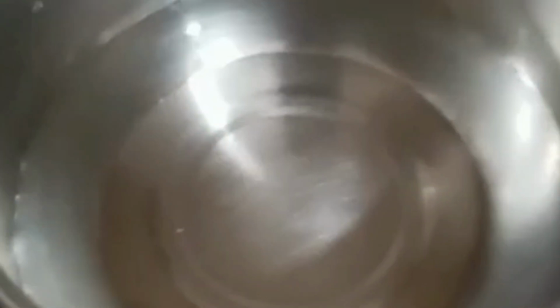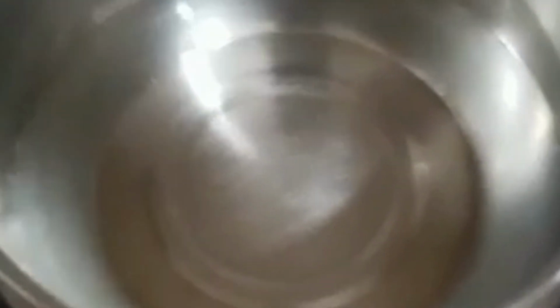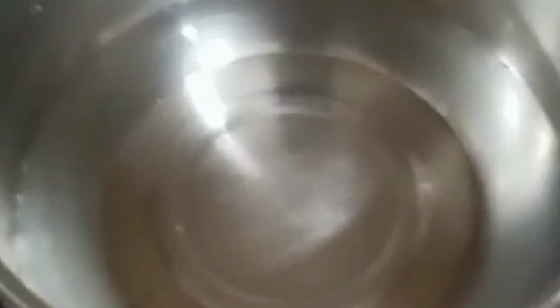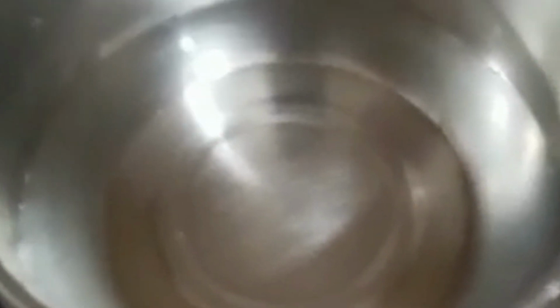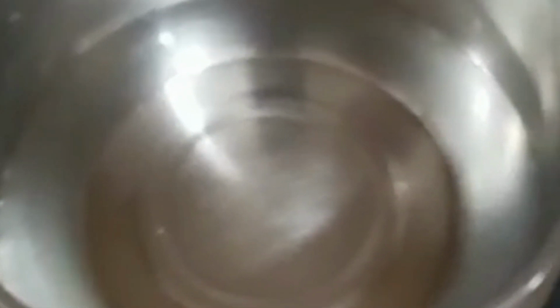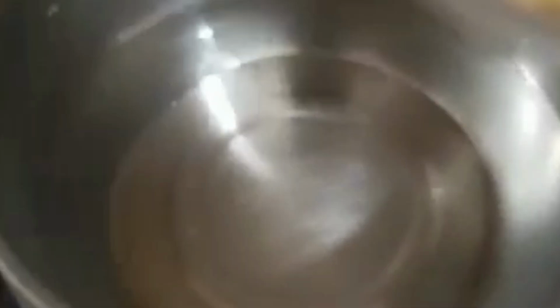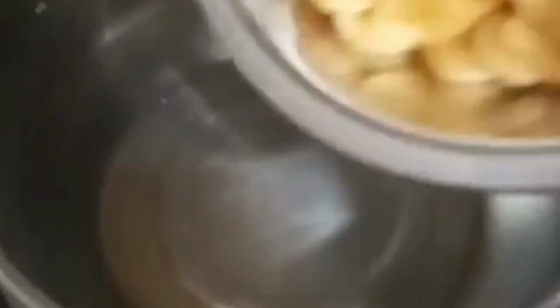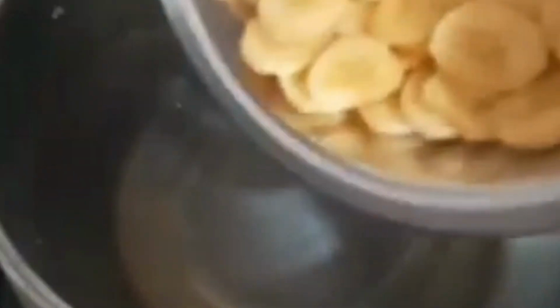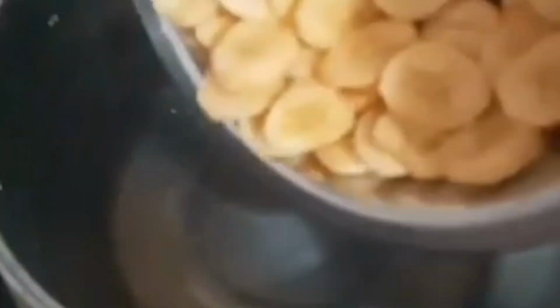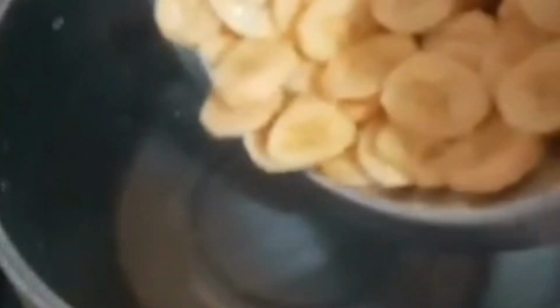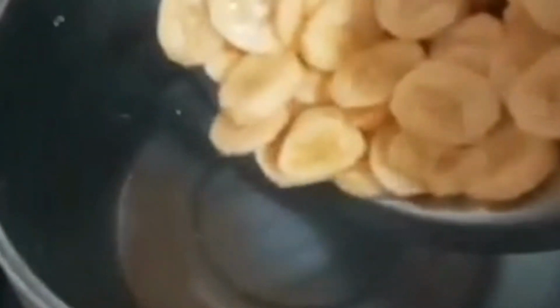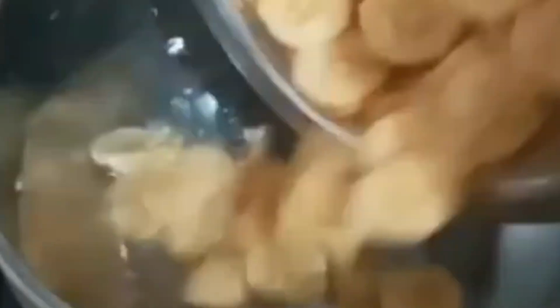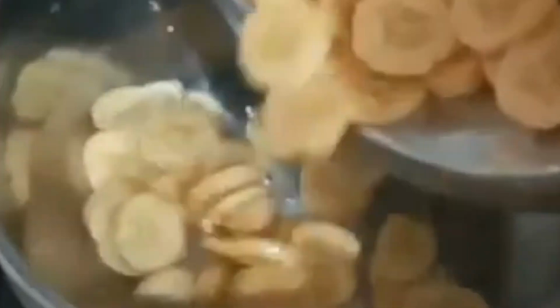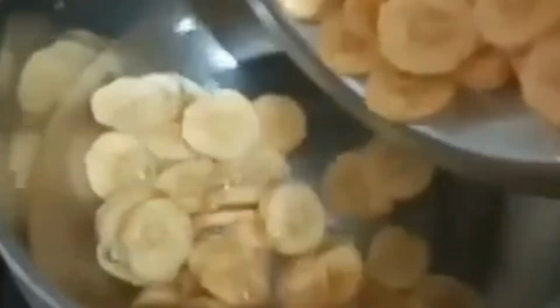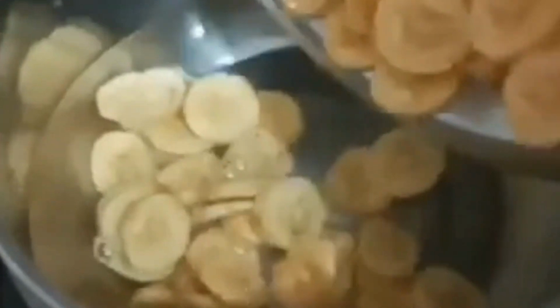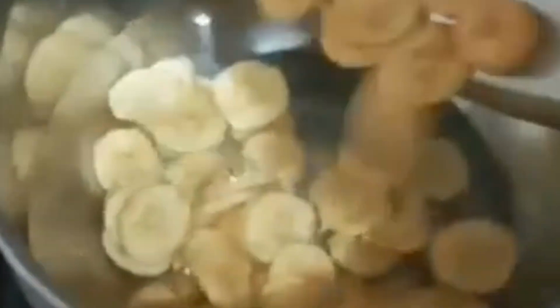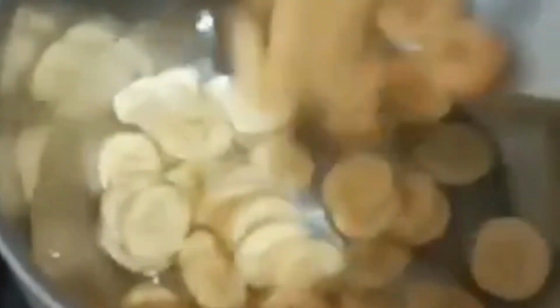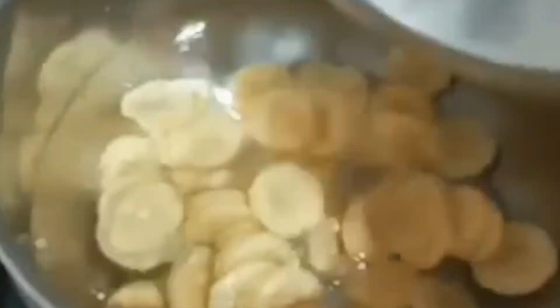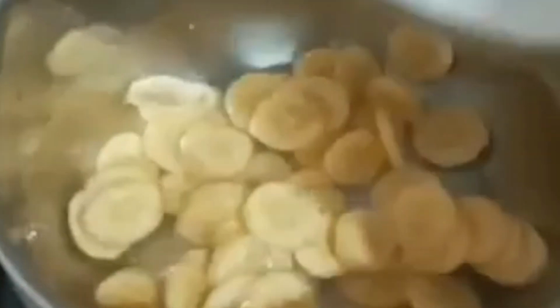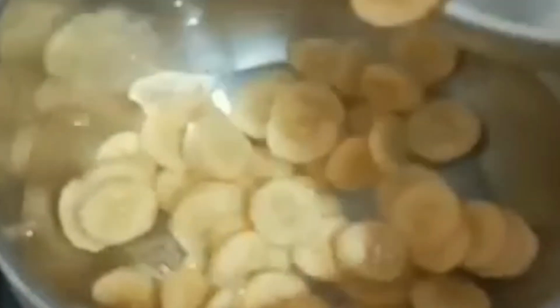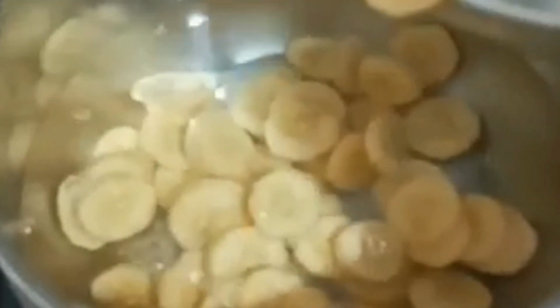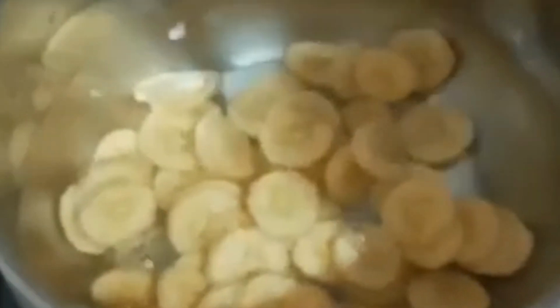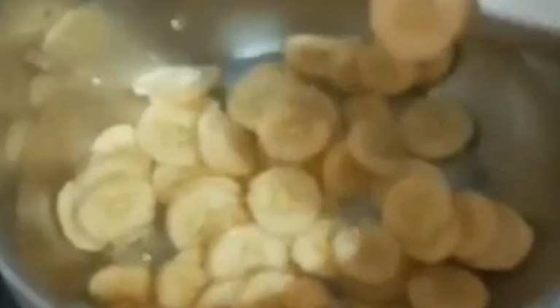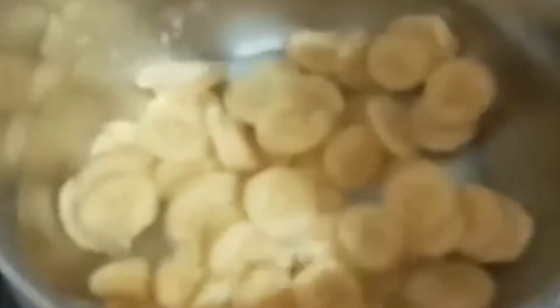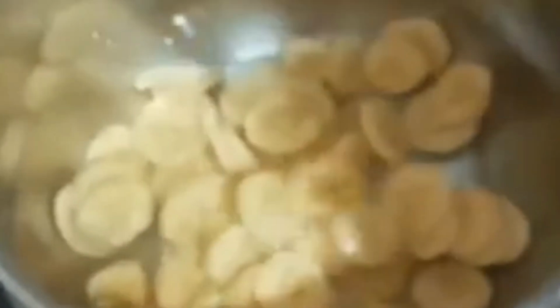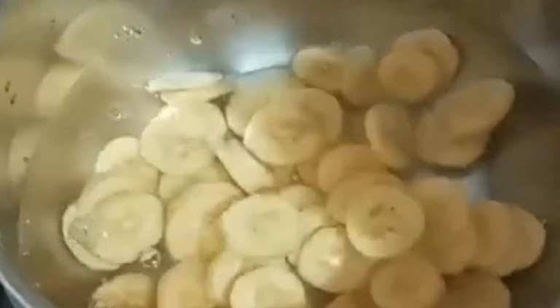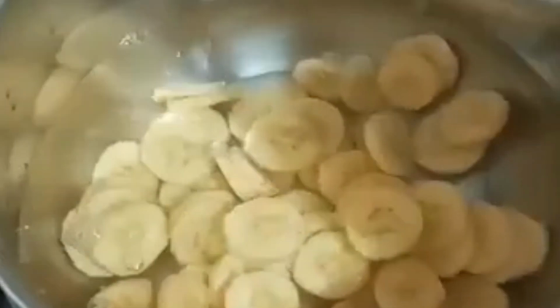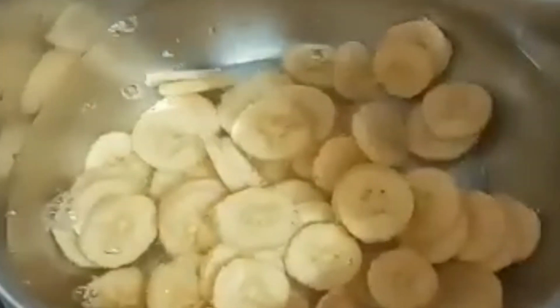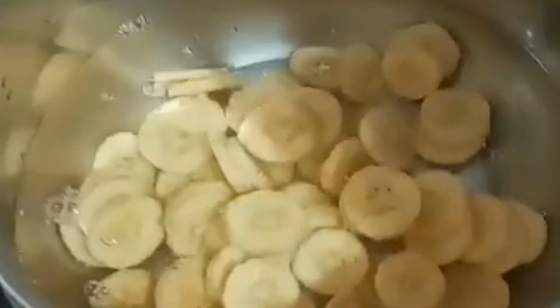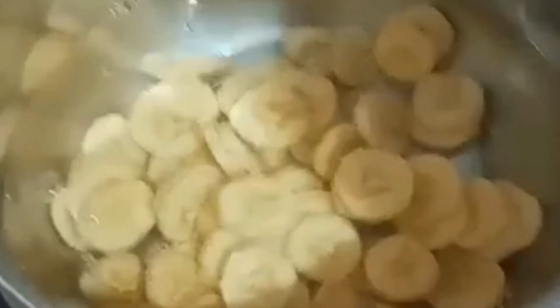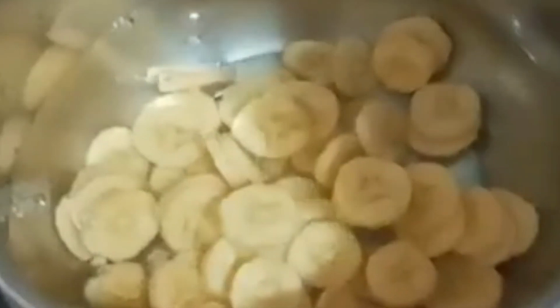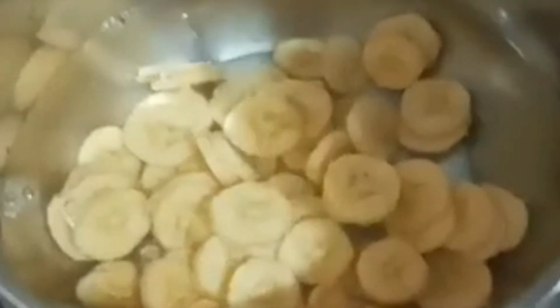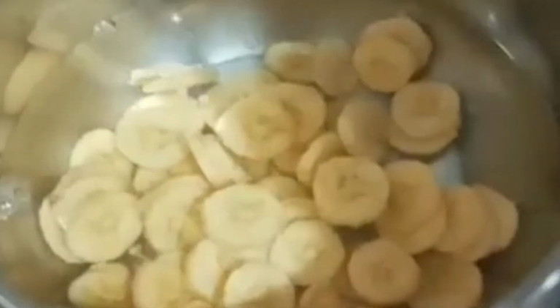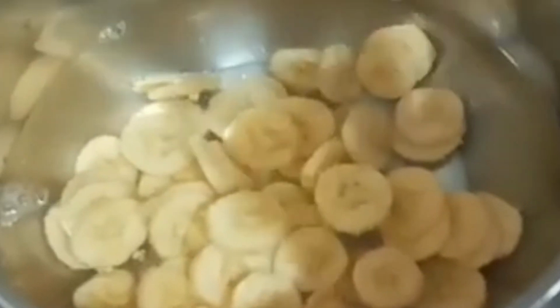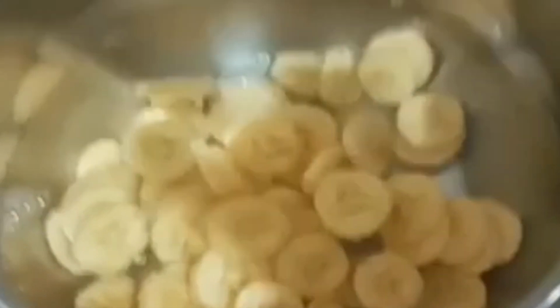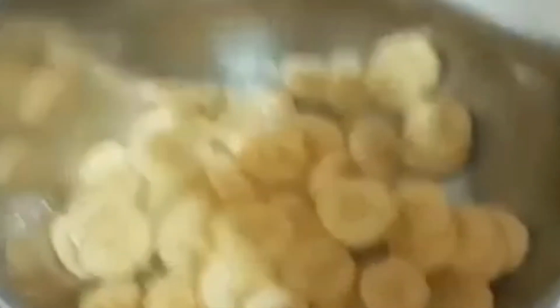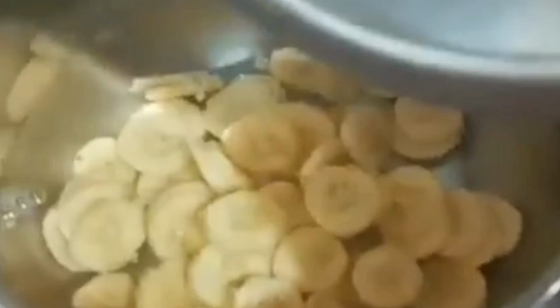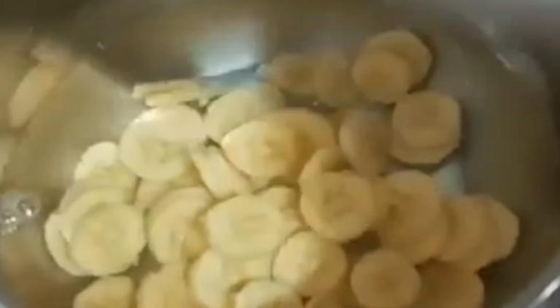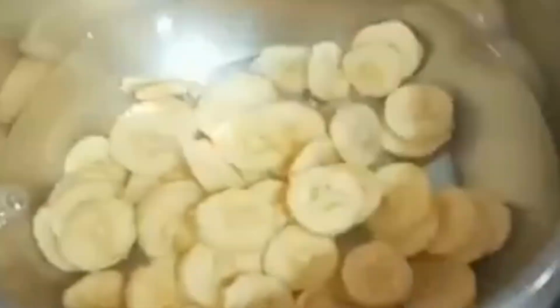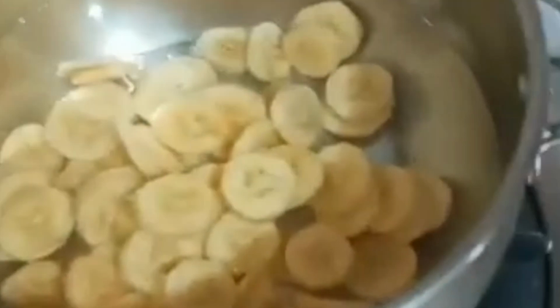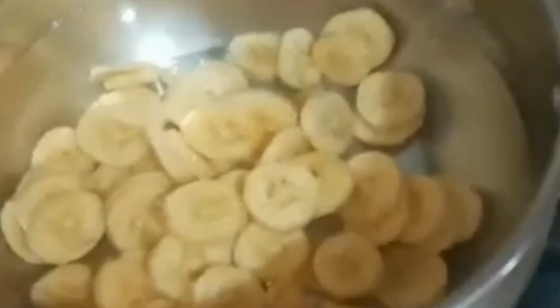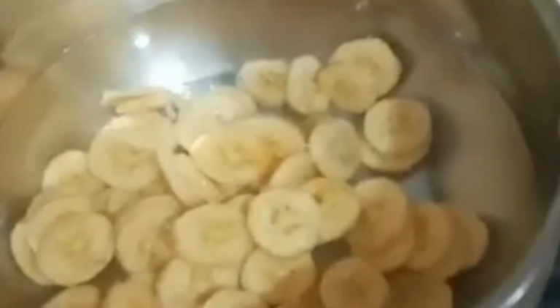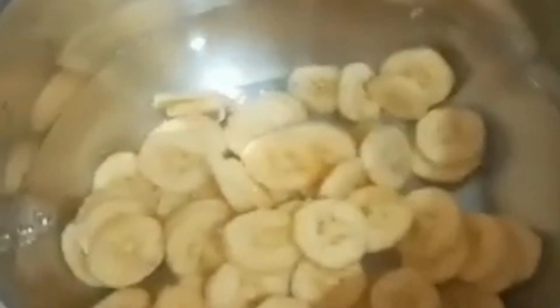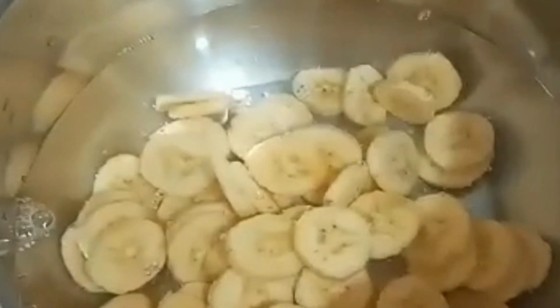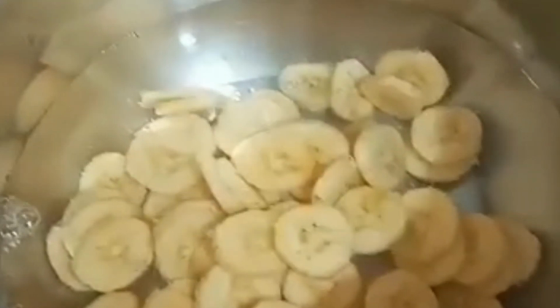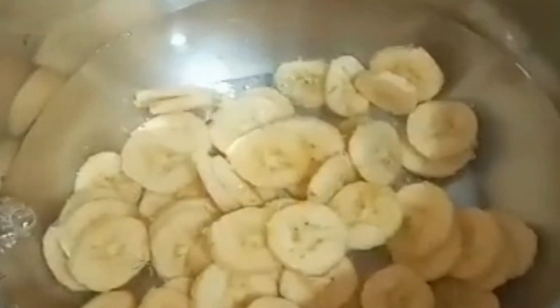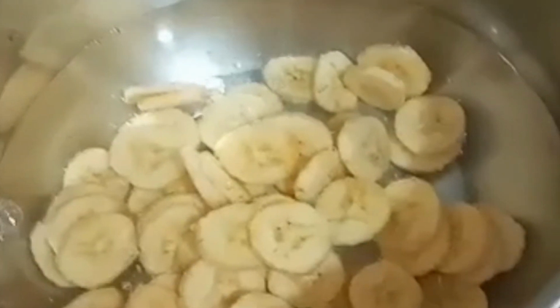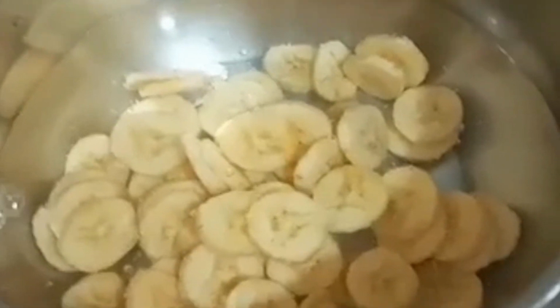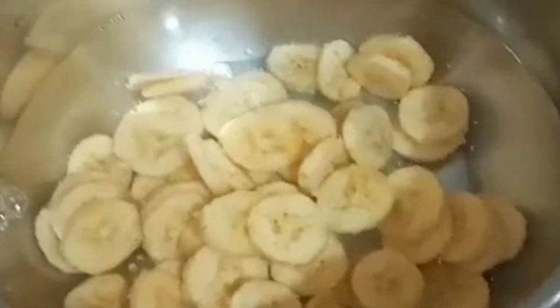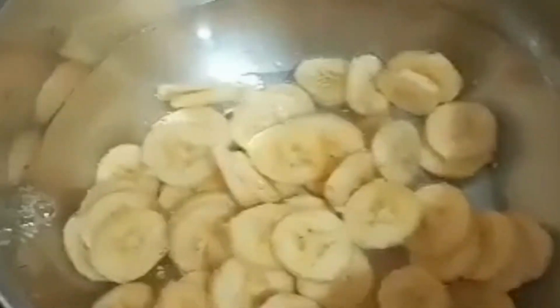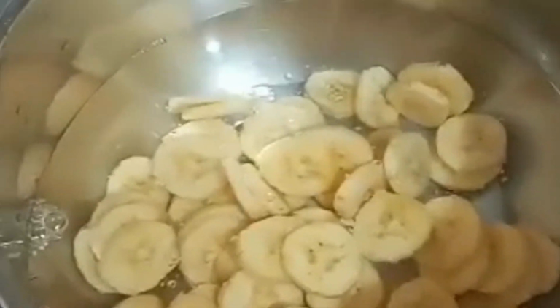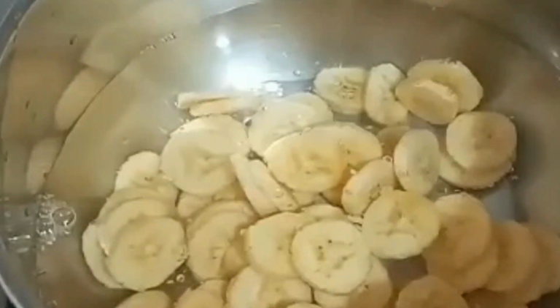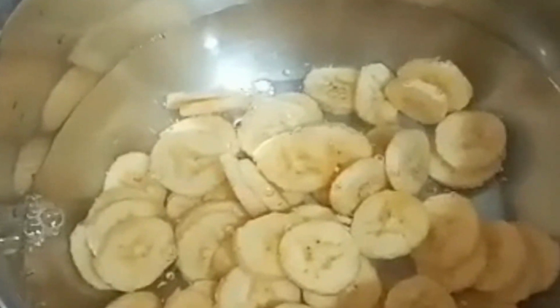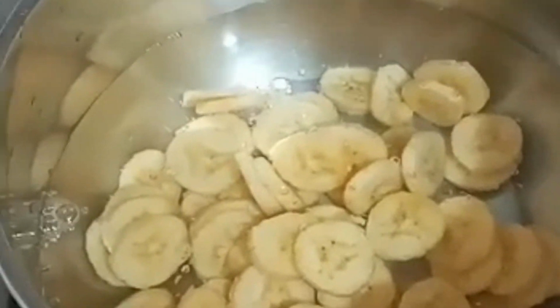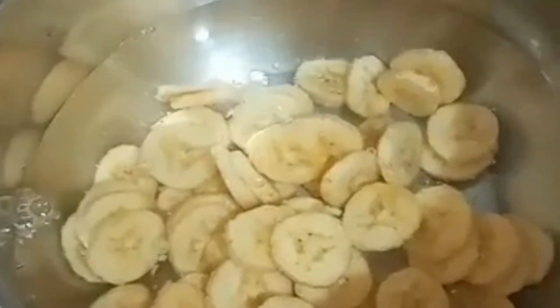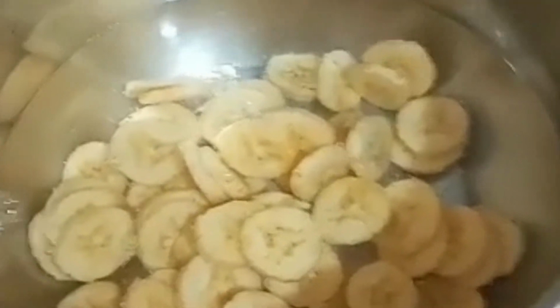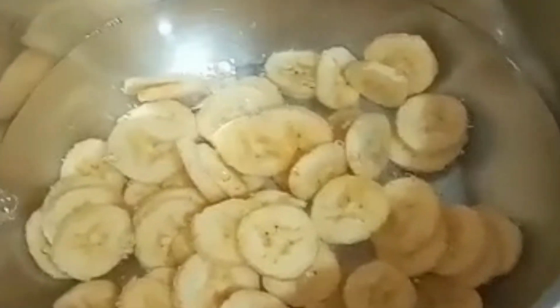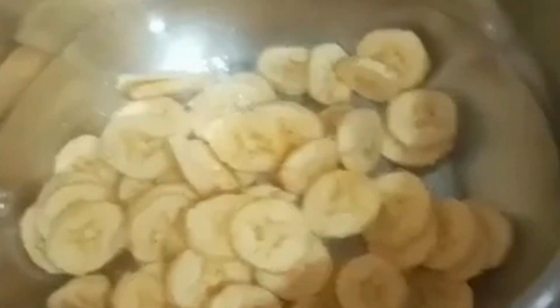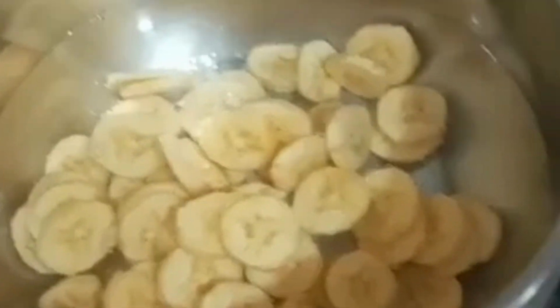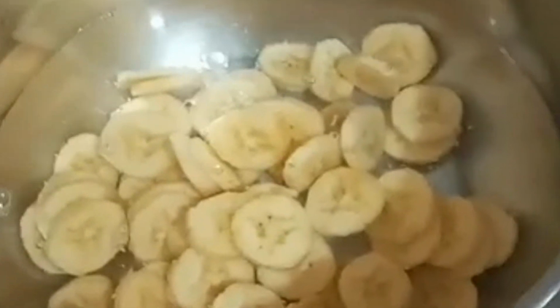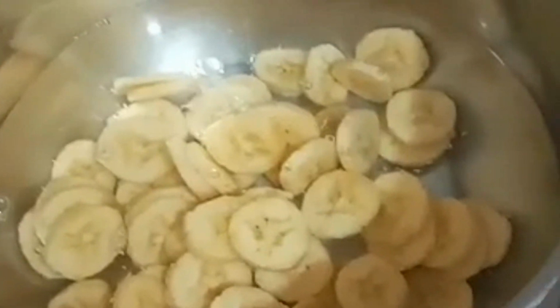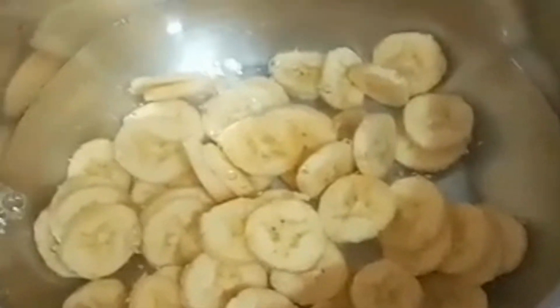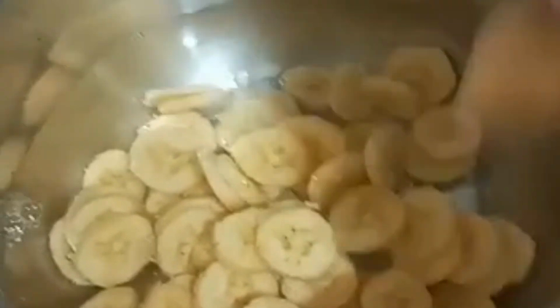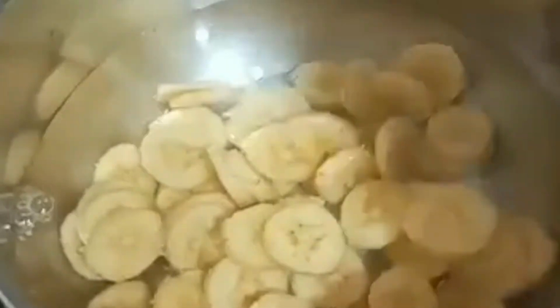While we boil the water, add the banana. Wait until it's boiling.